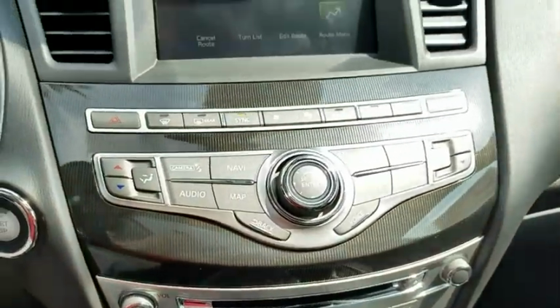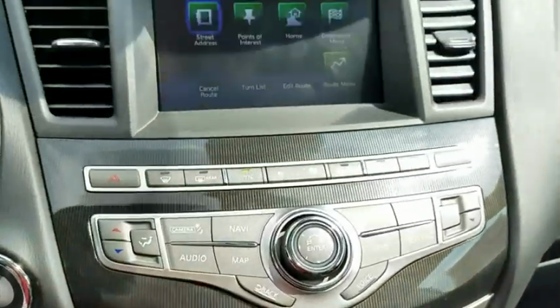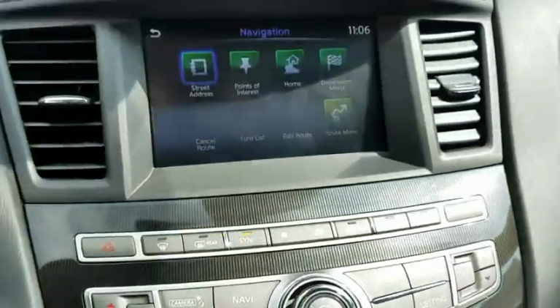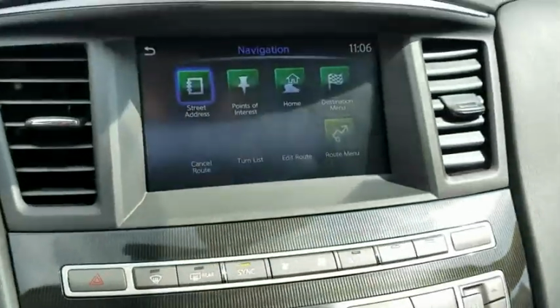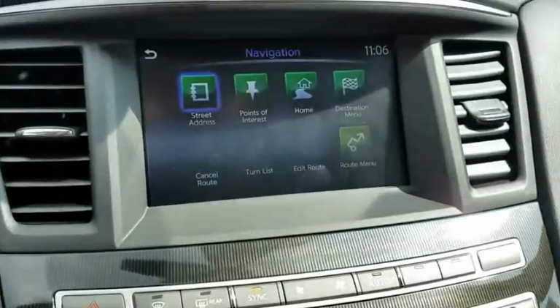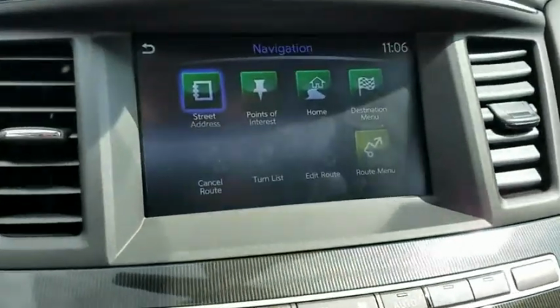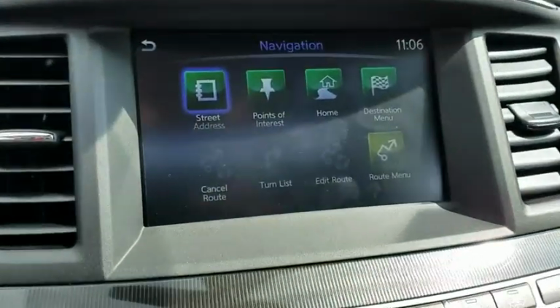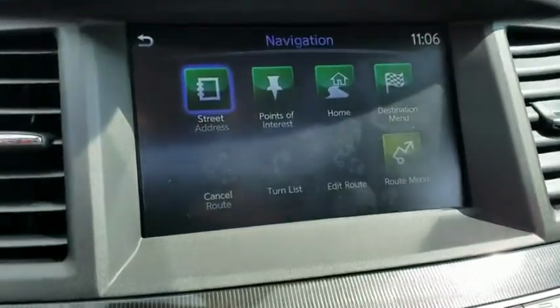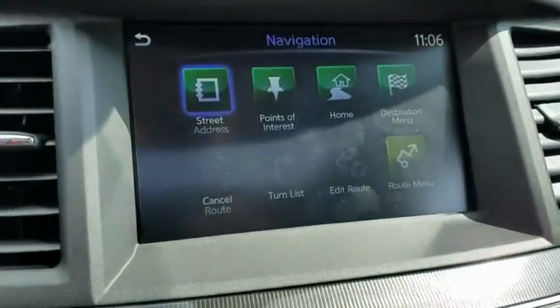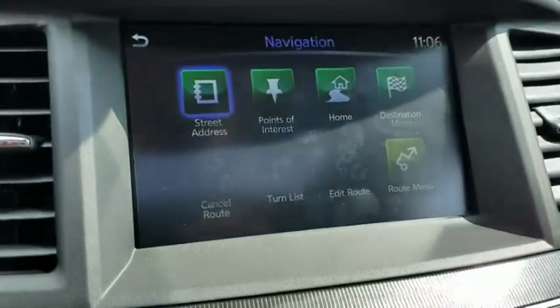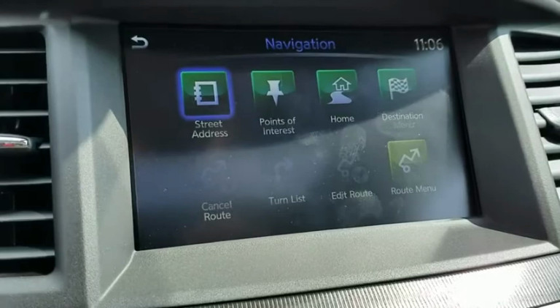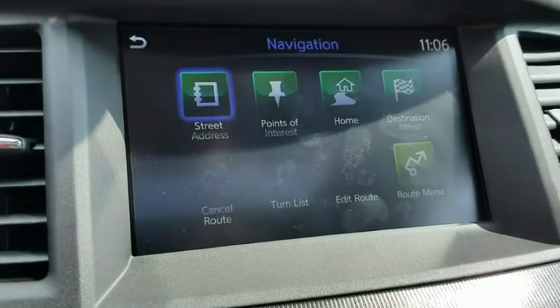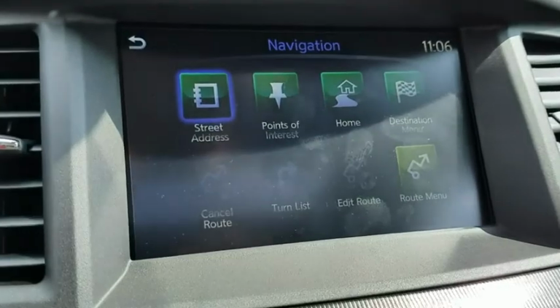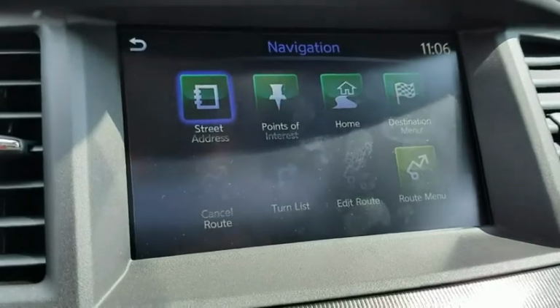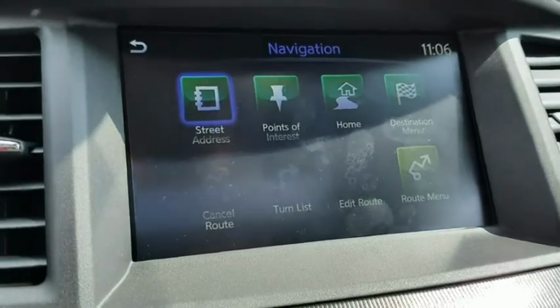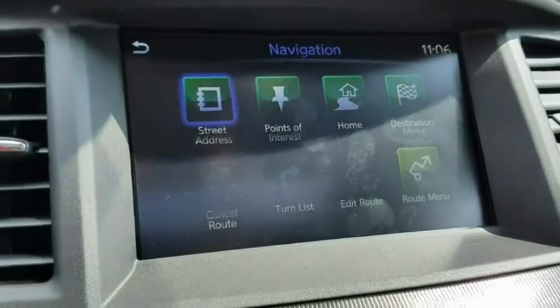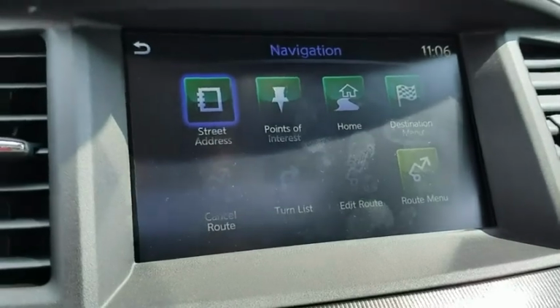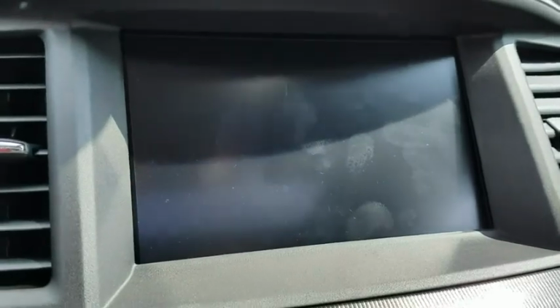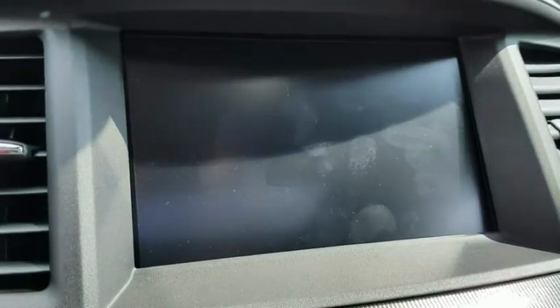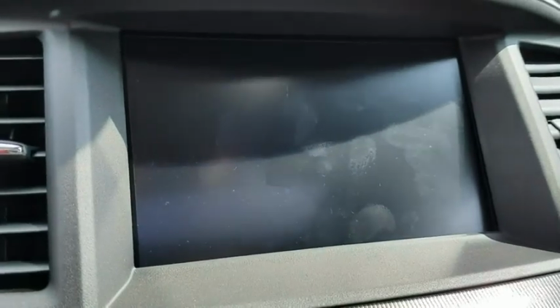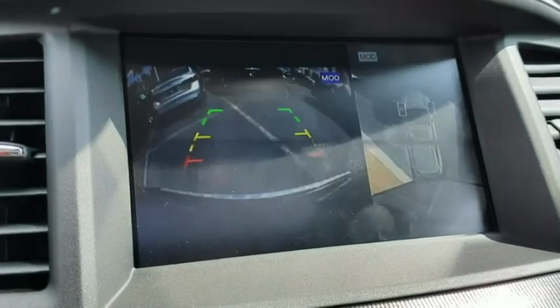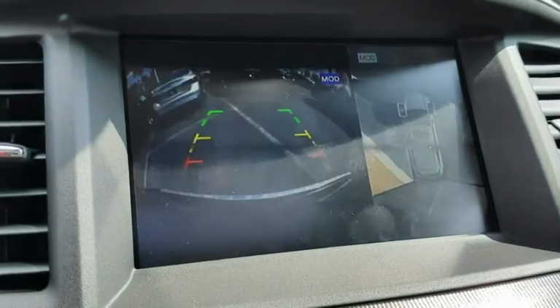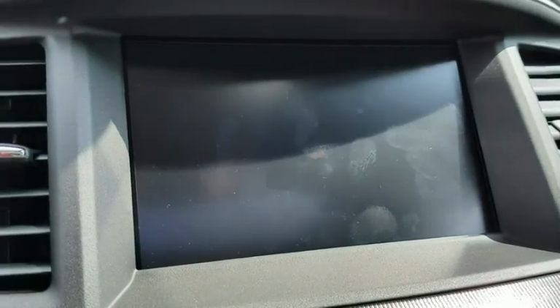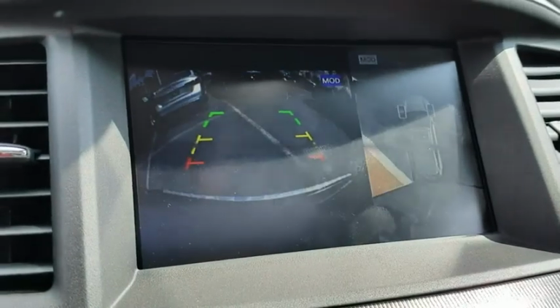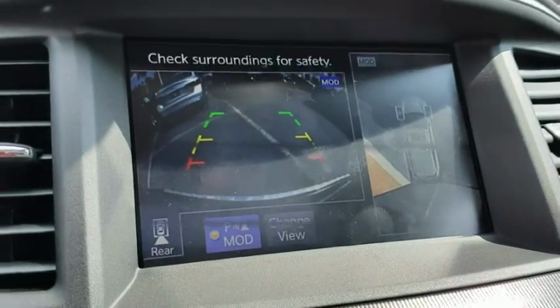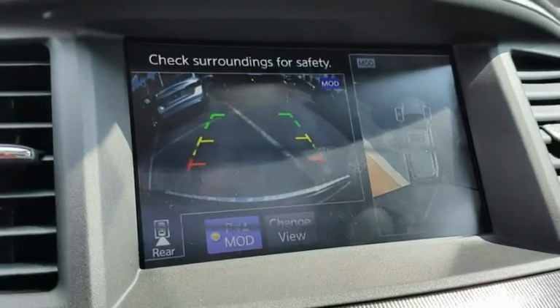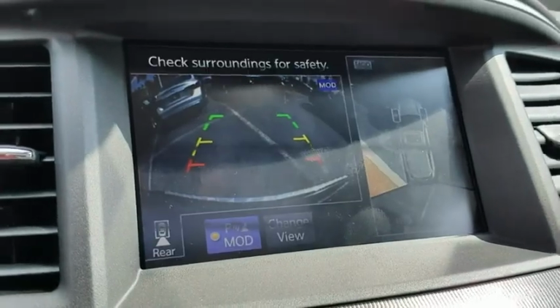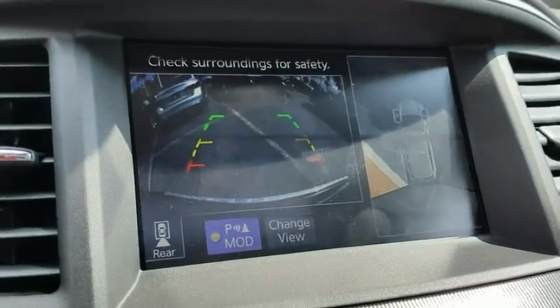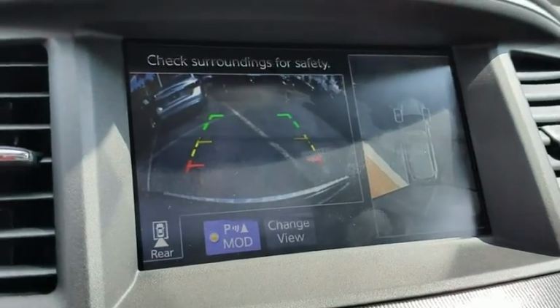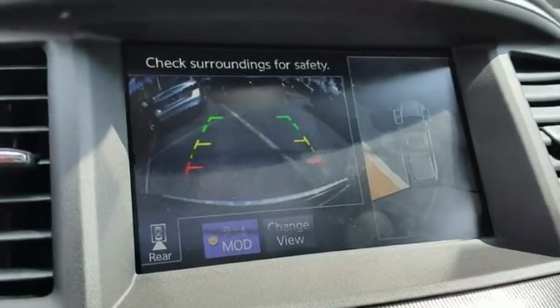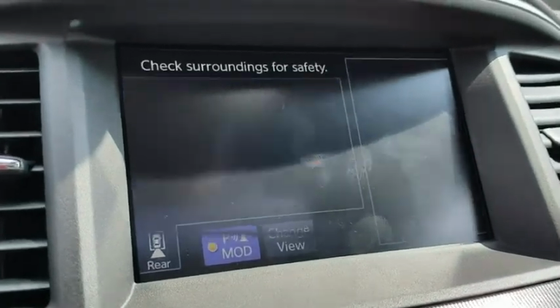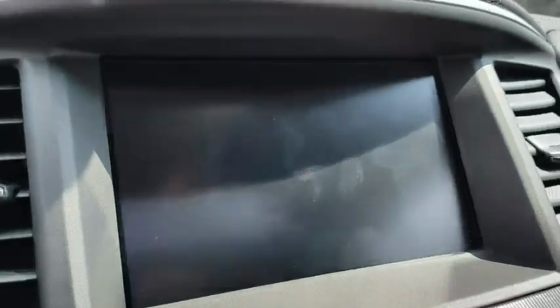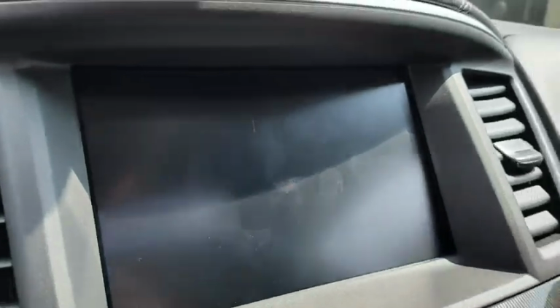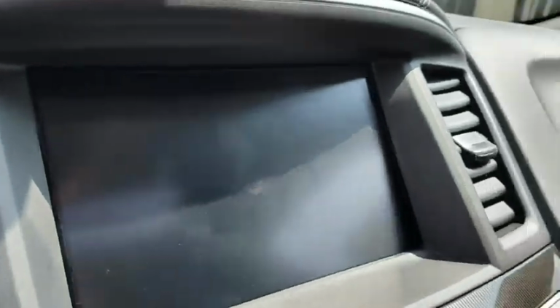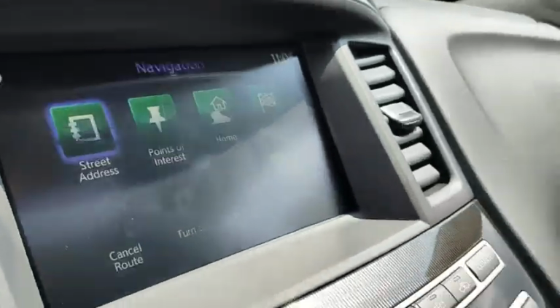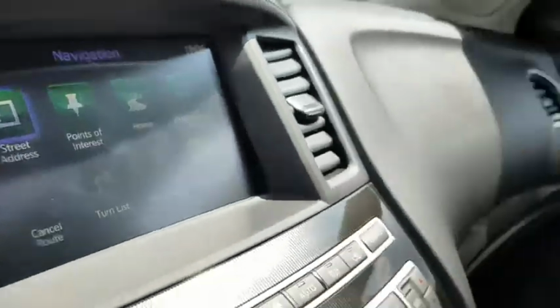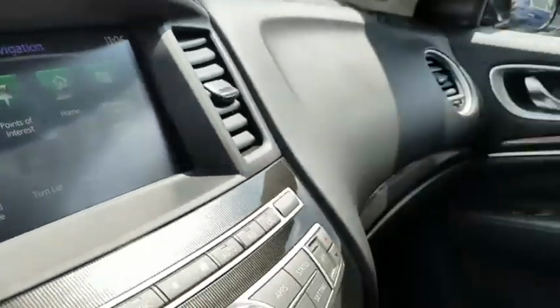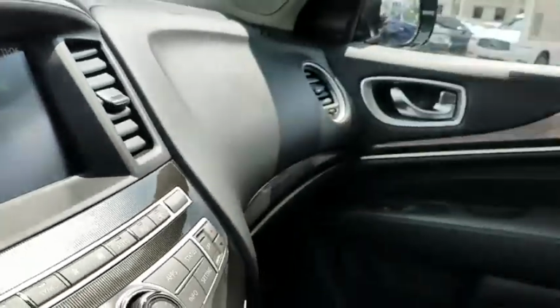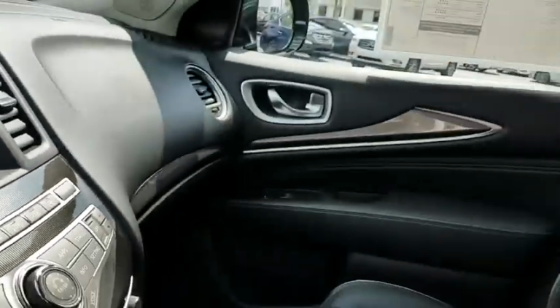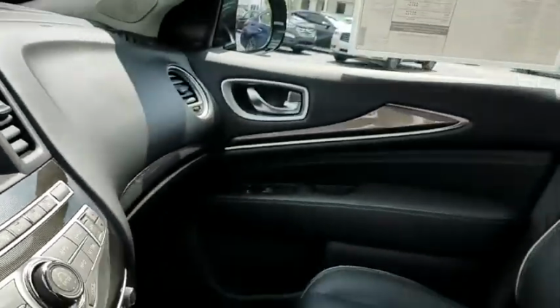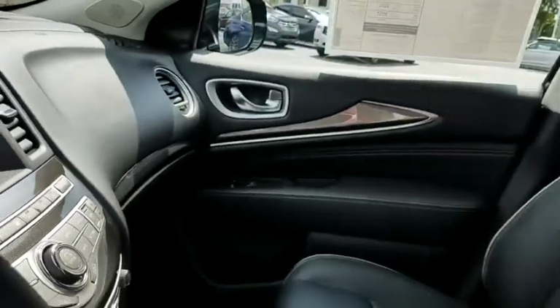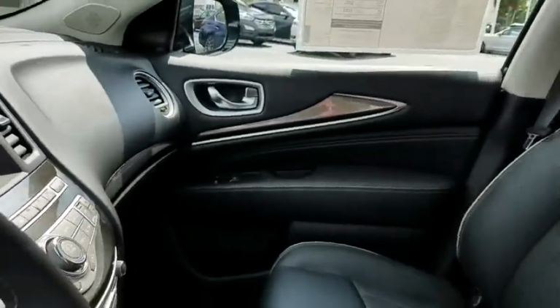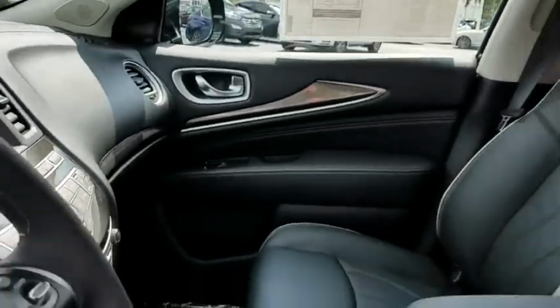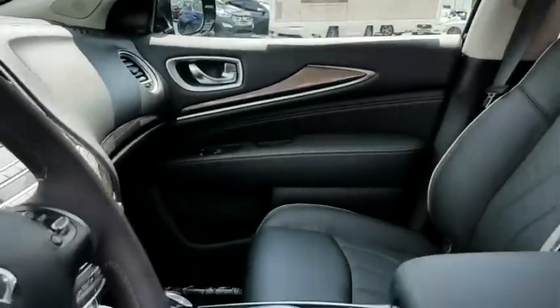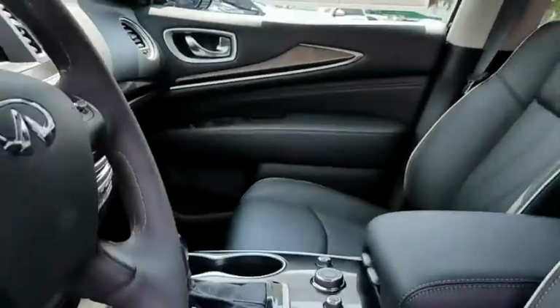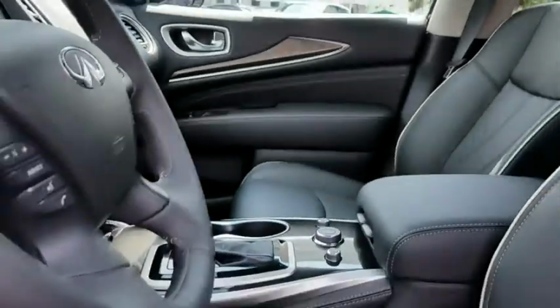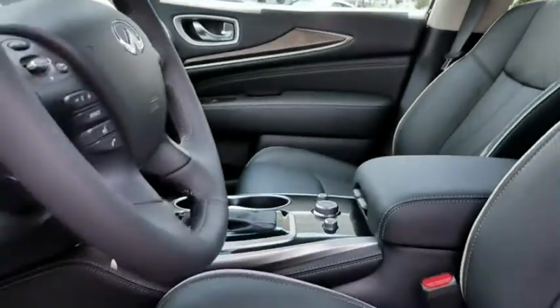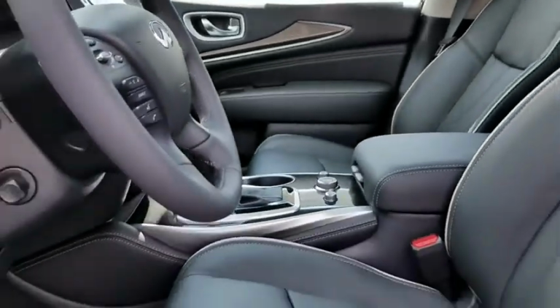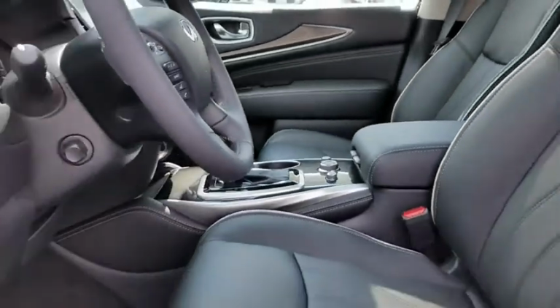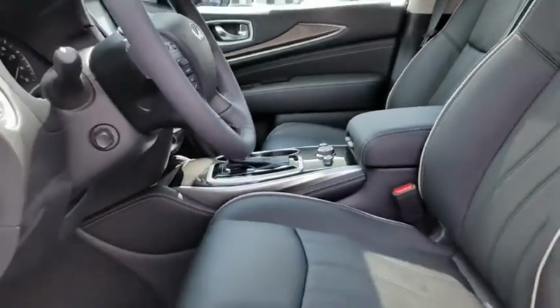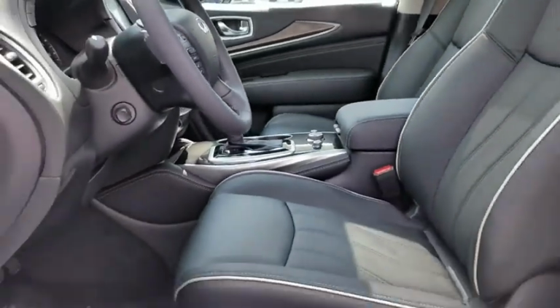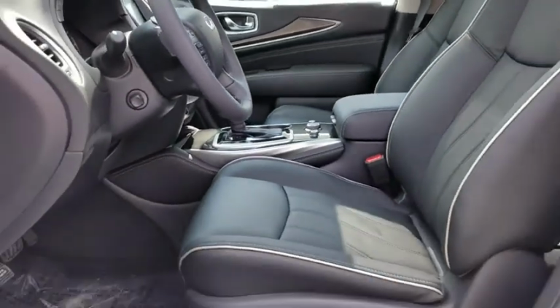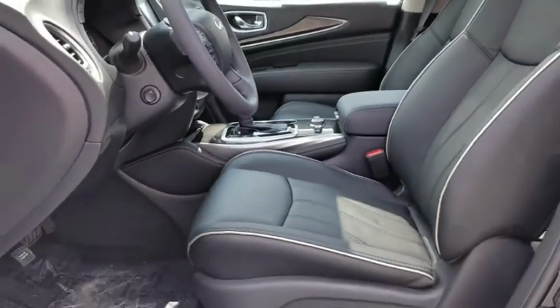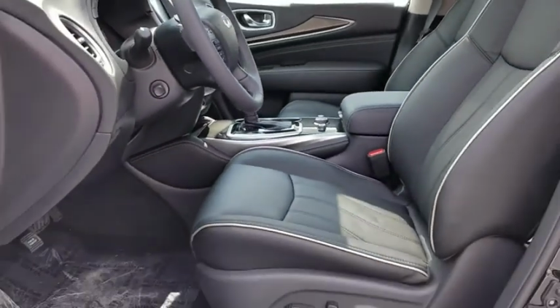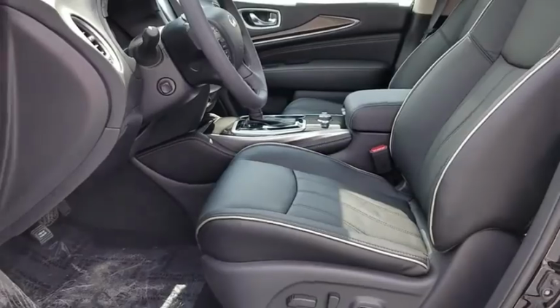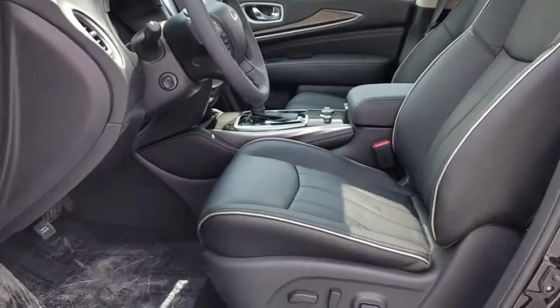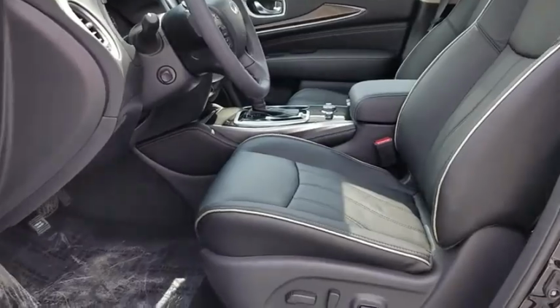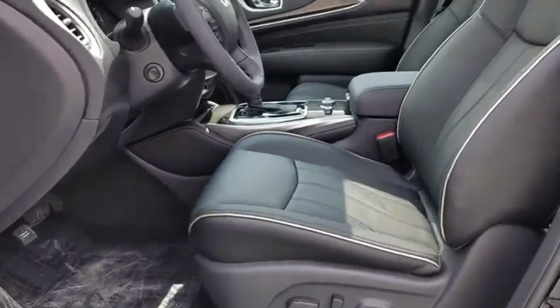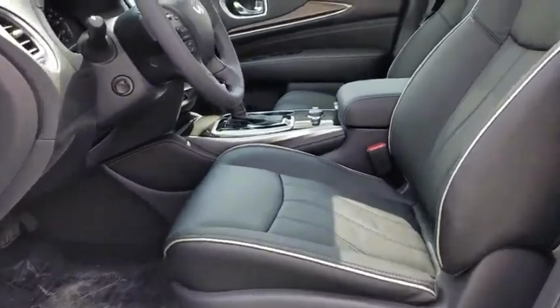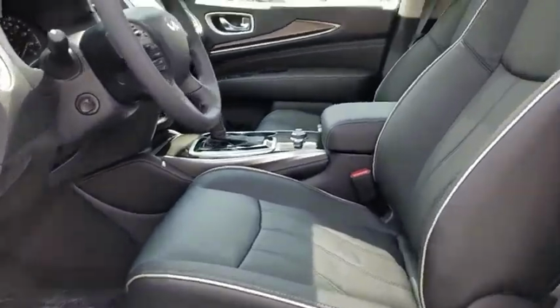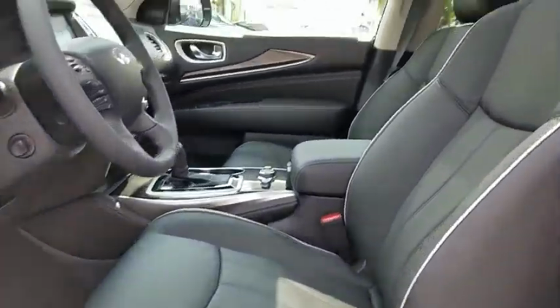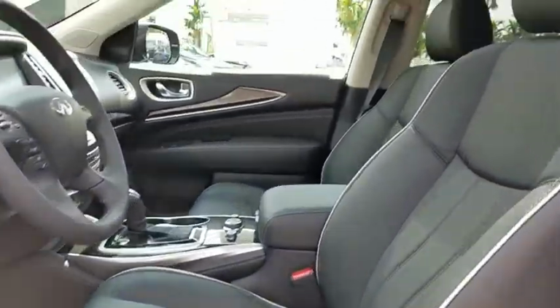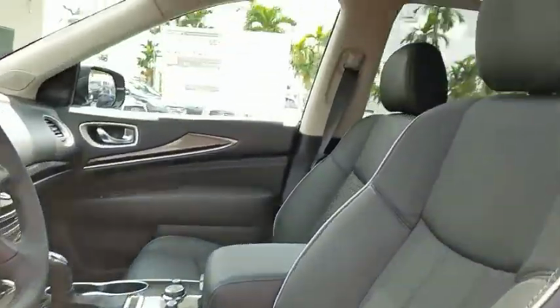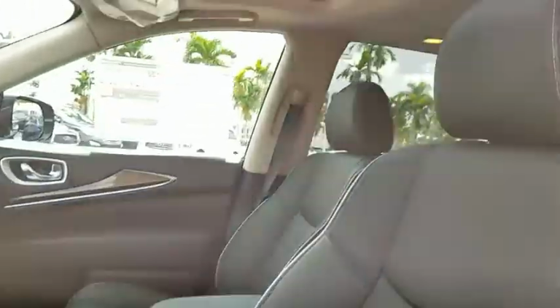Heated steering wheel, rear window defroster, power windows, security system, trip computer, remote keyless entry, tachometer.